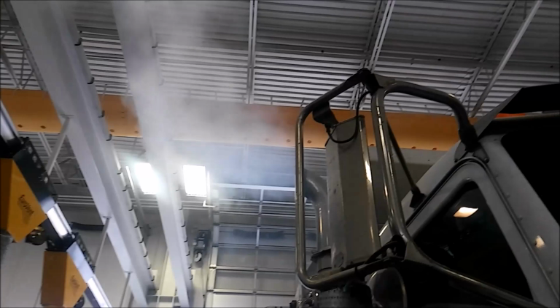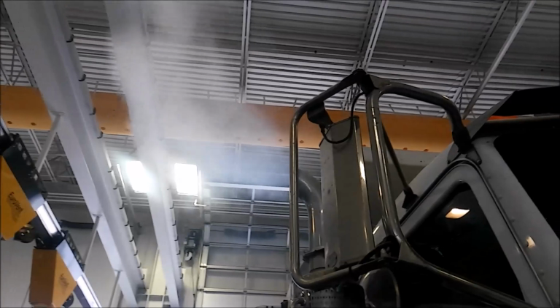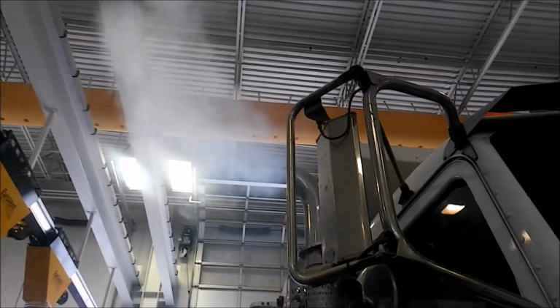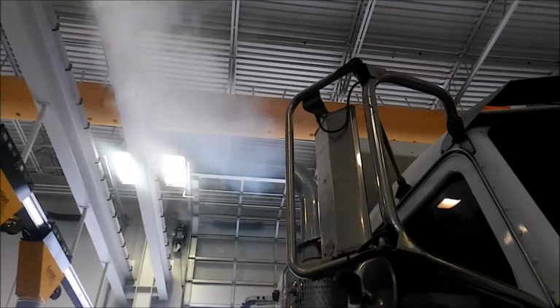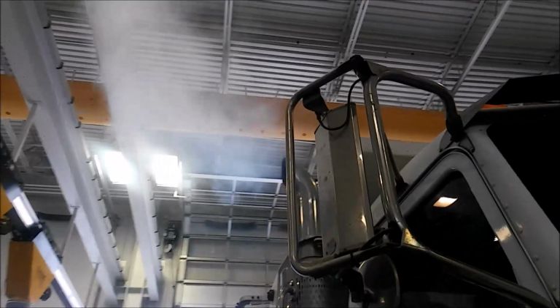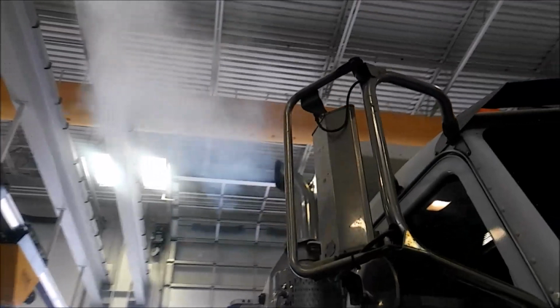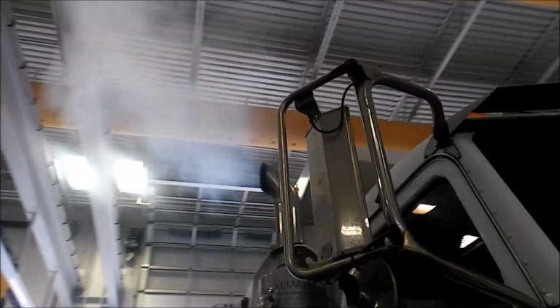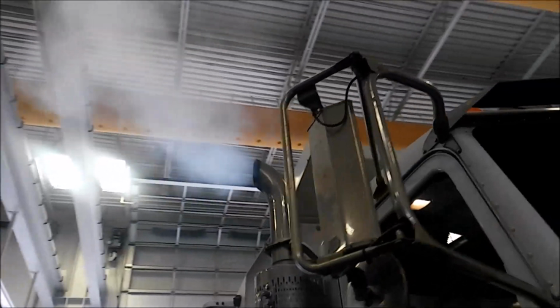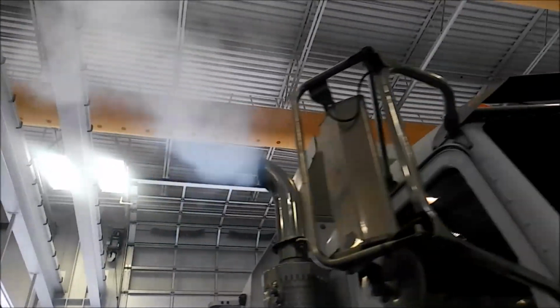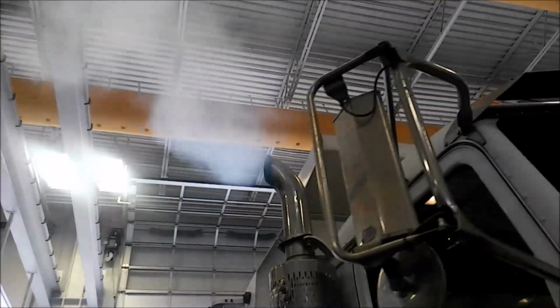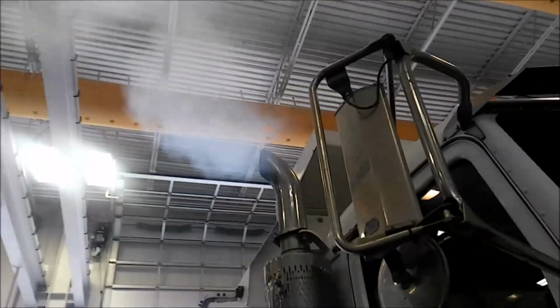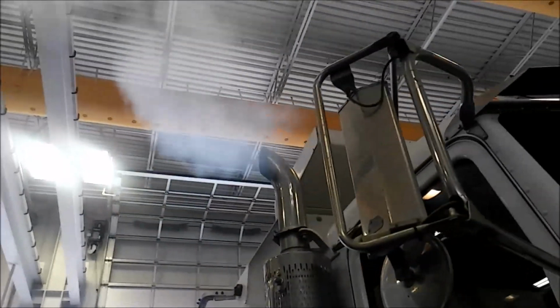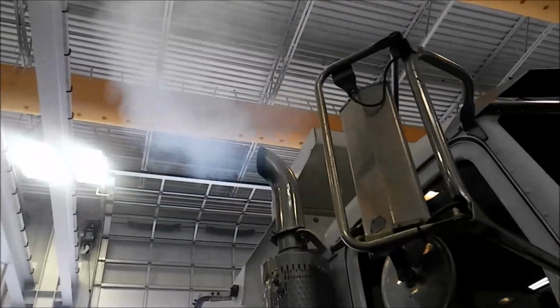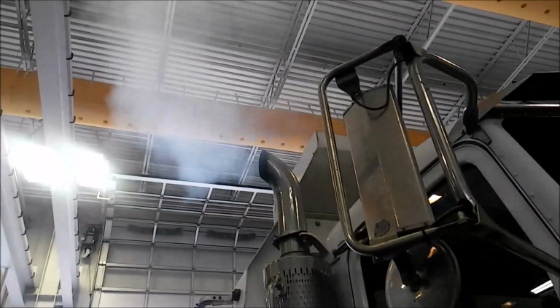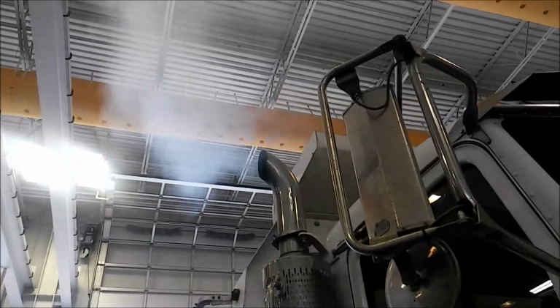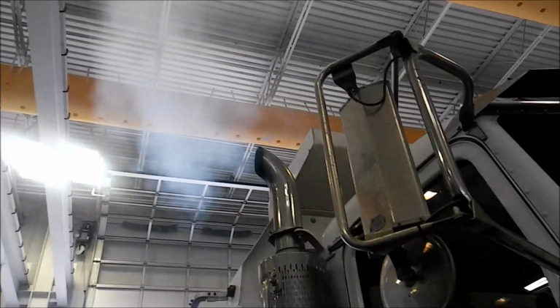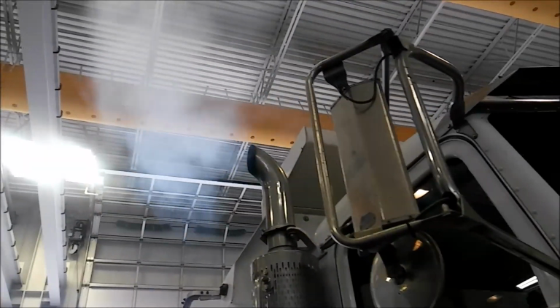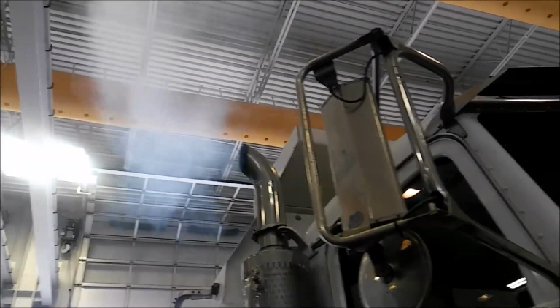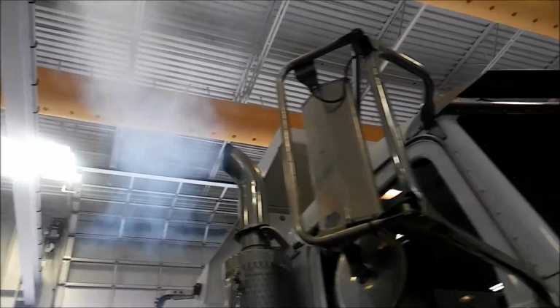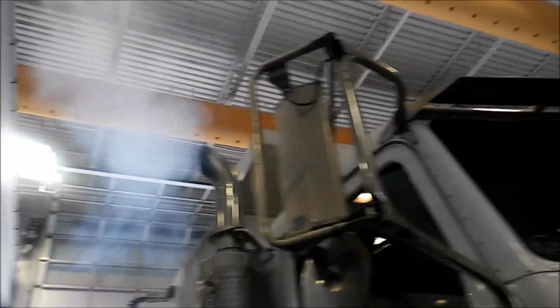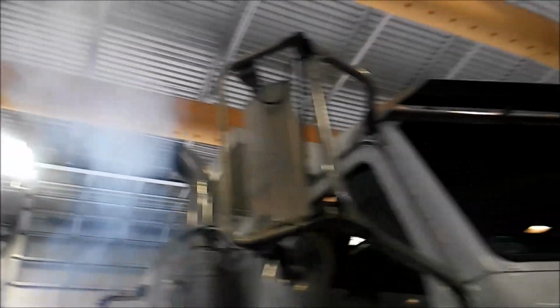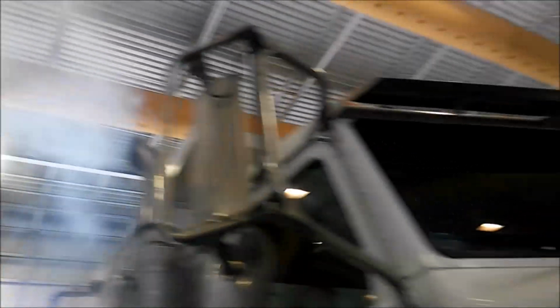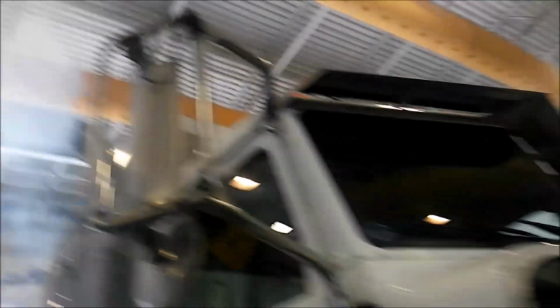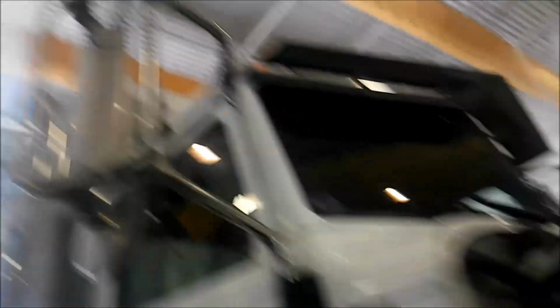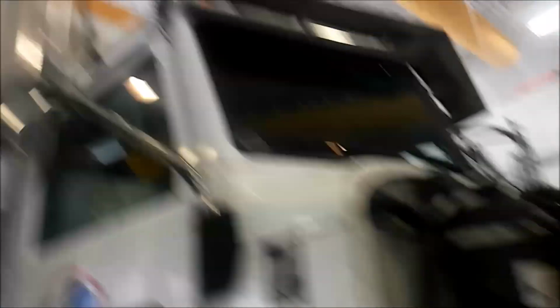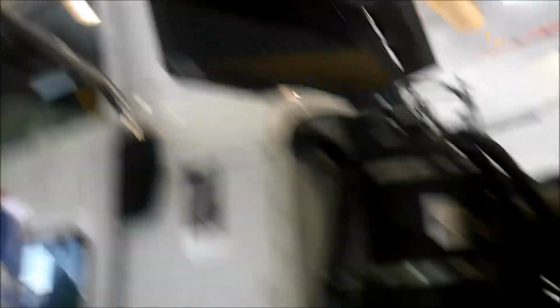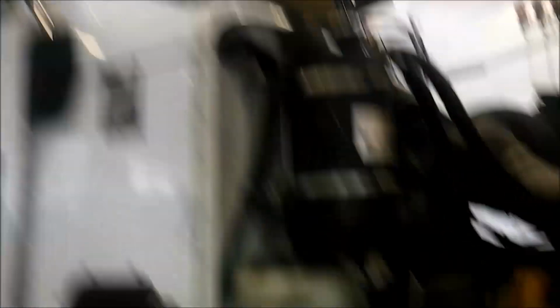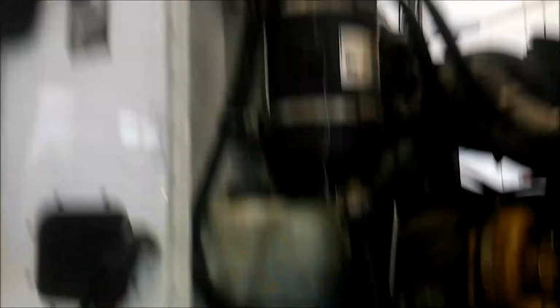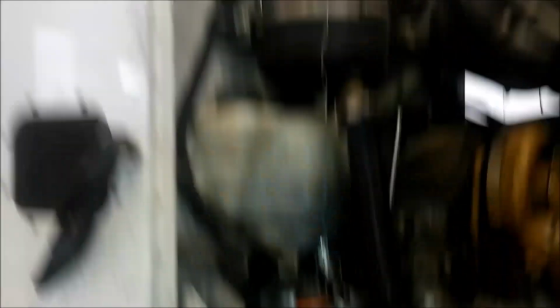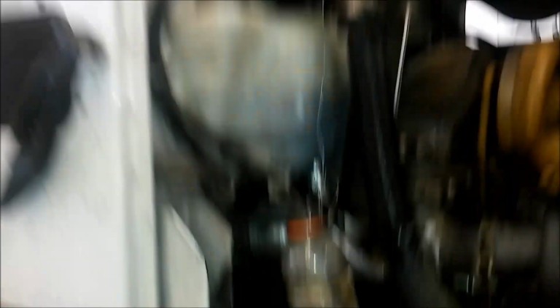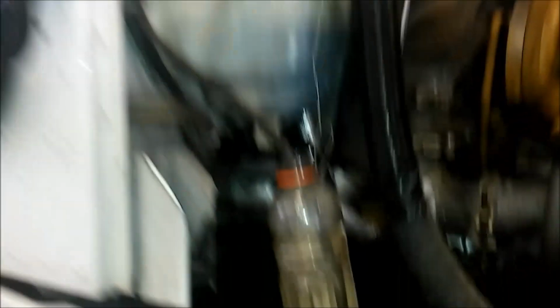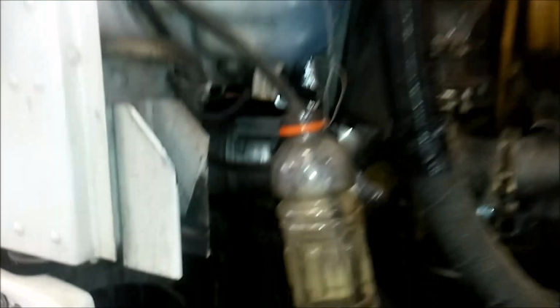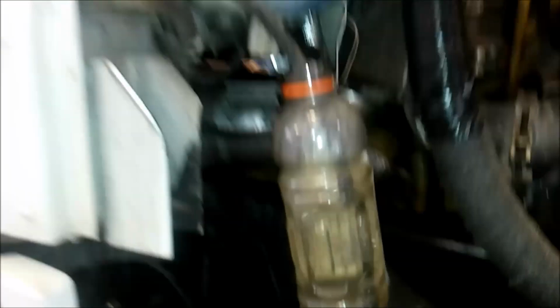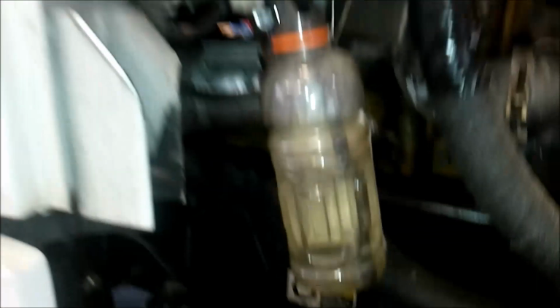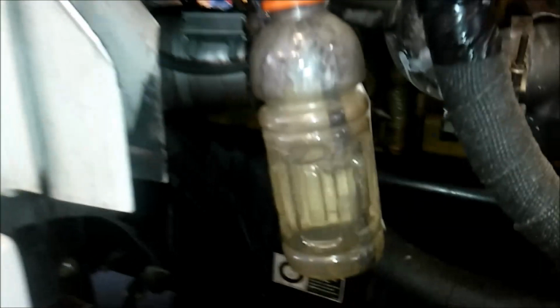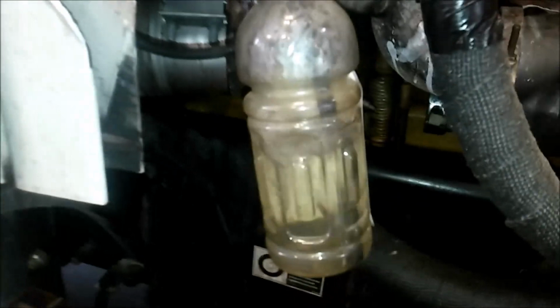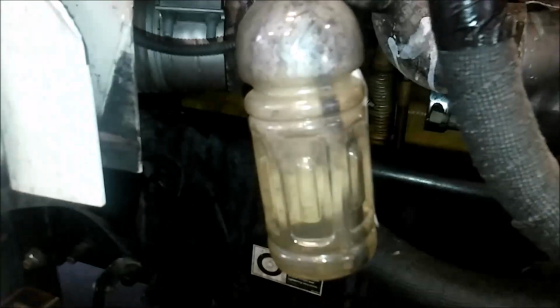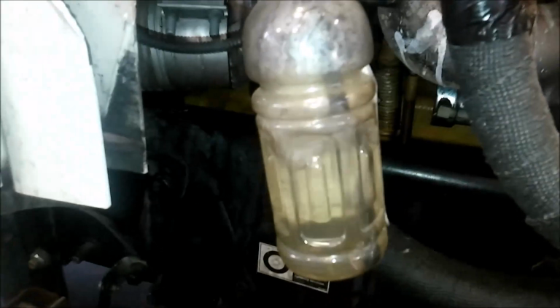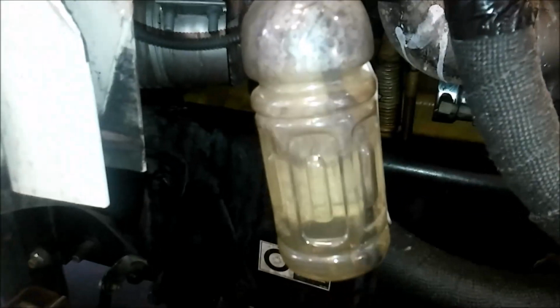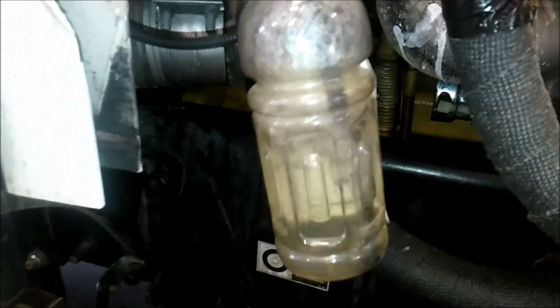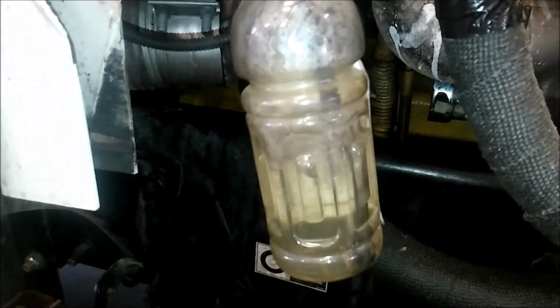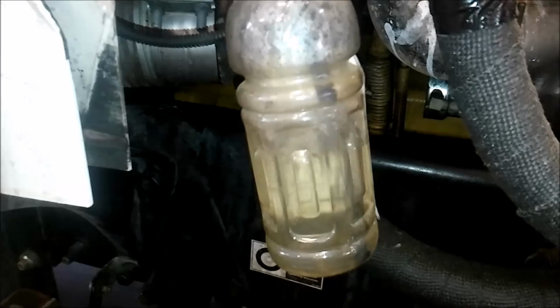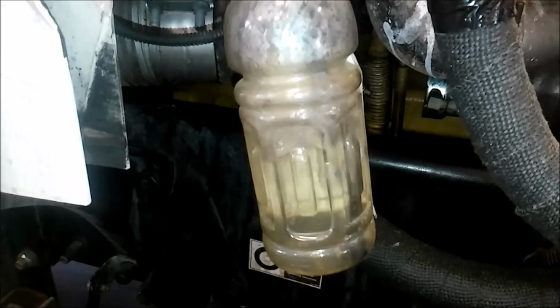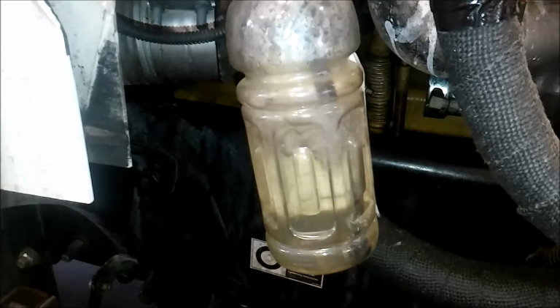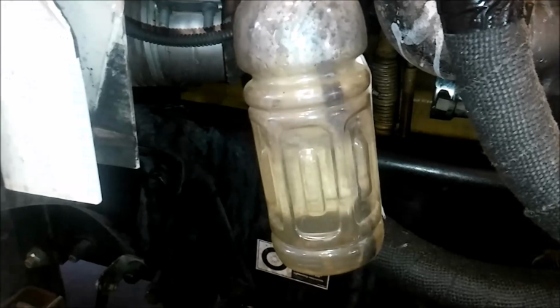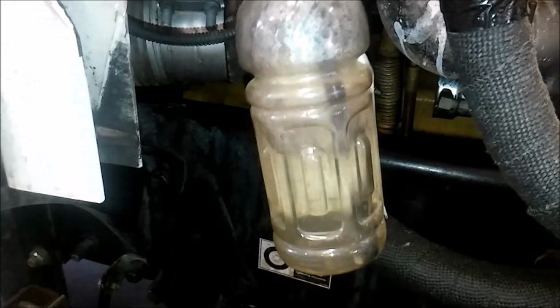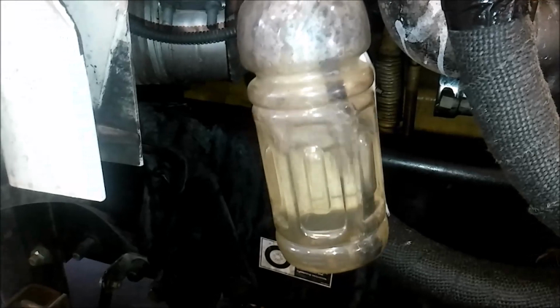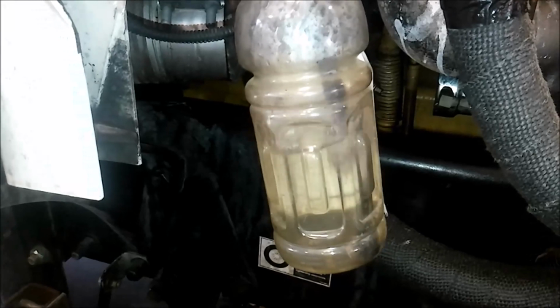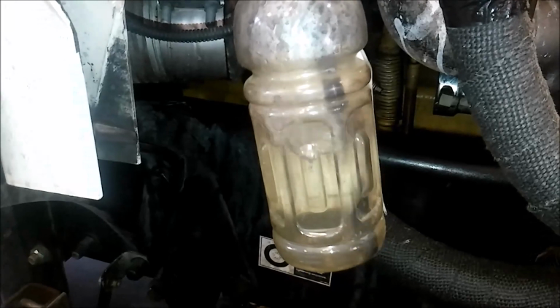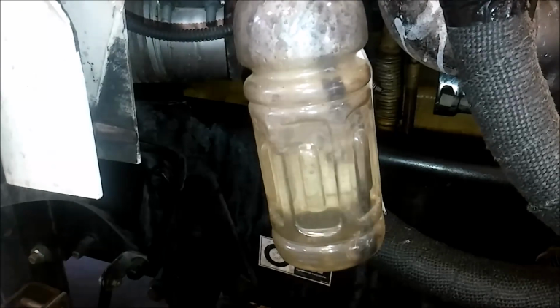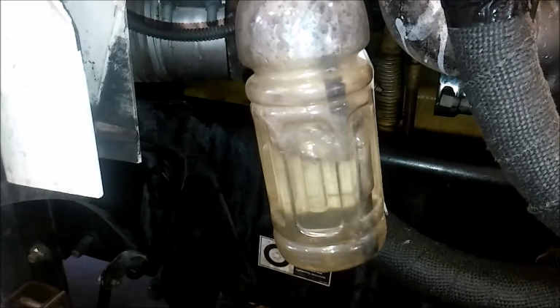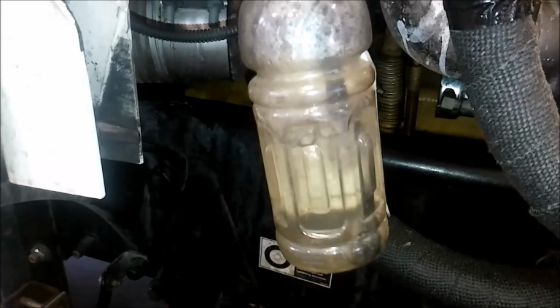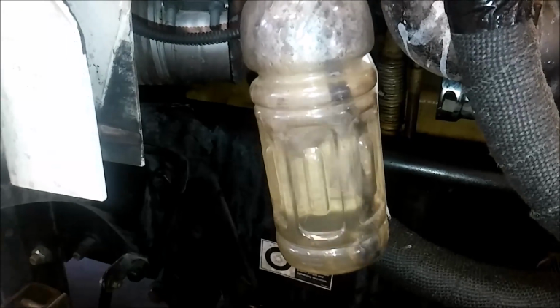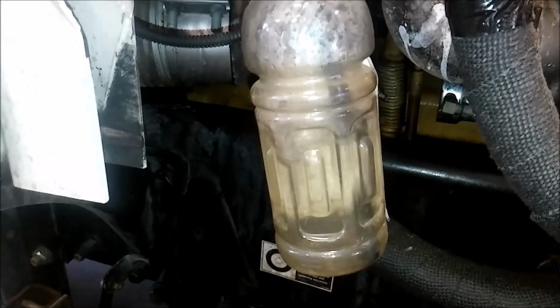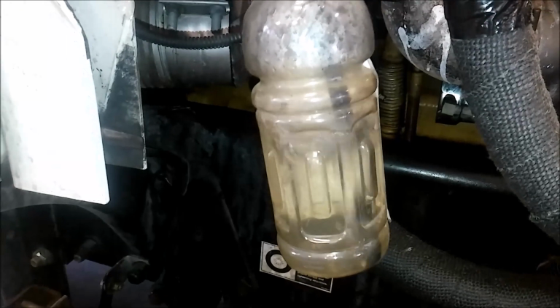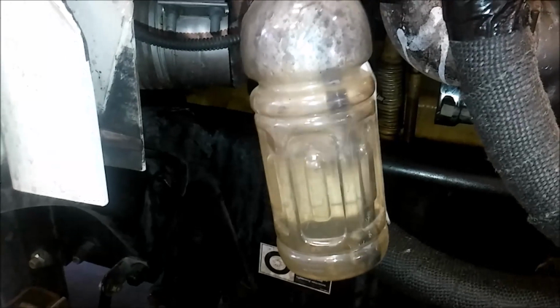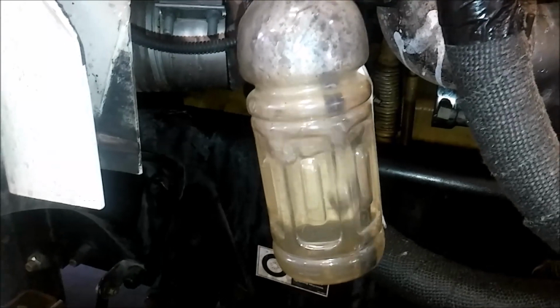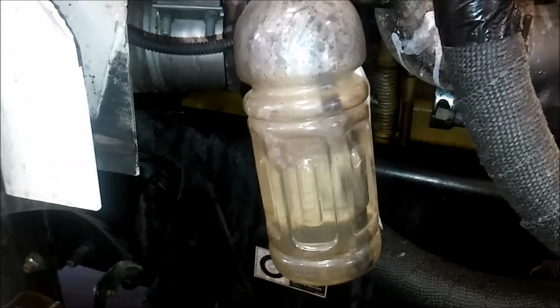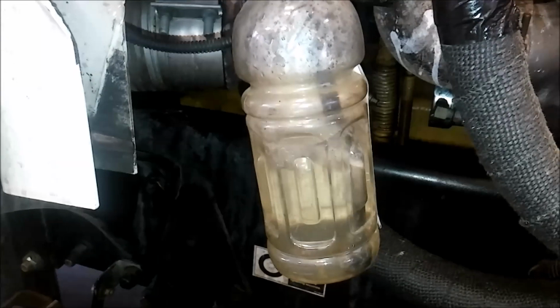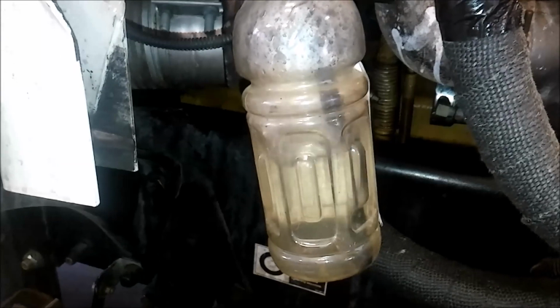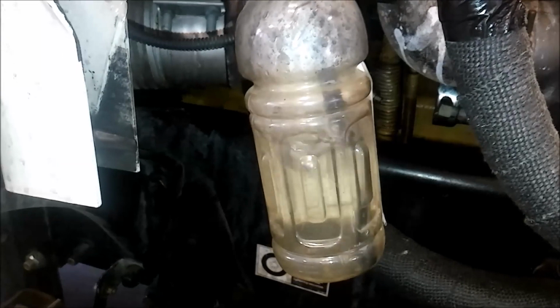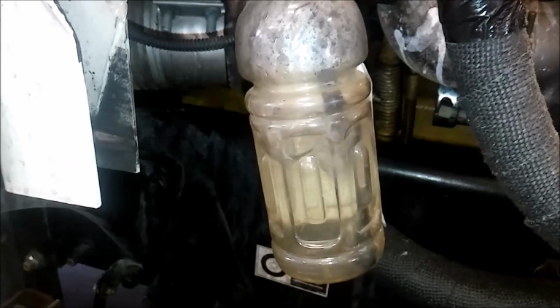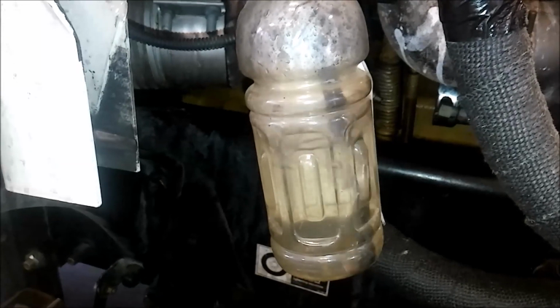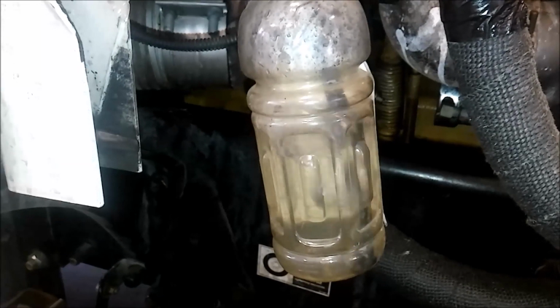Think you blew a head gasket? Today we're going to be showing you how to do the bottle test, and then how to inspect your cylinder head for cracks.